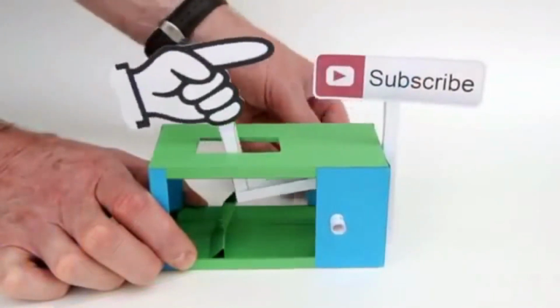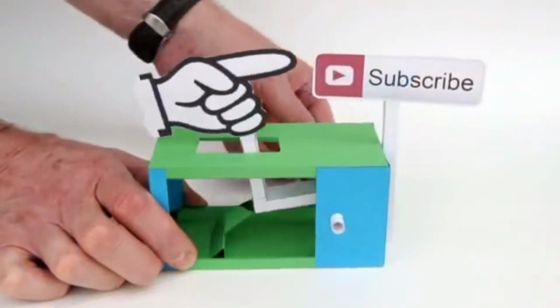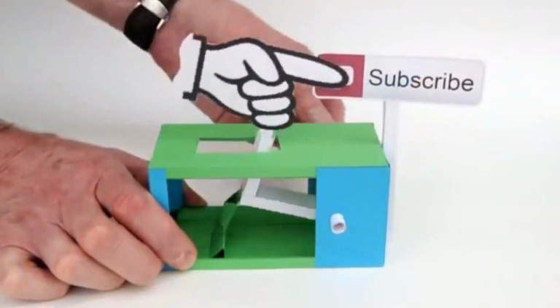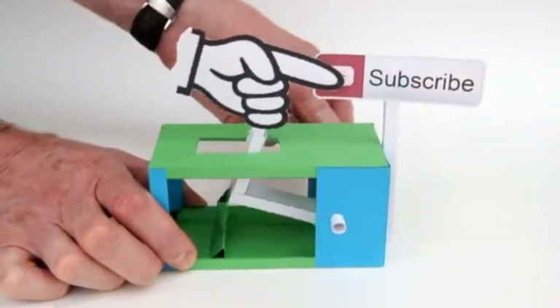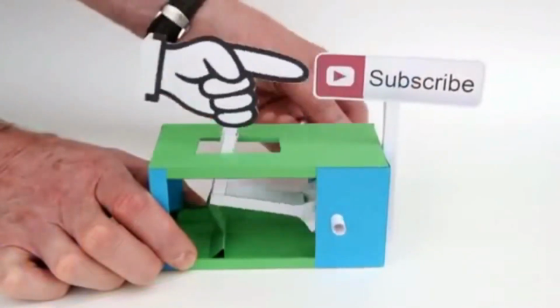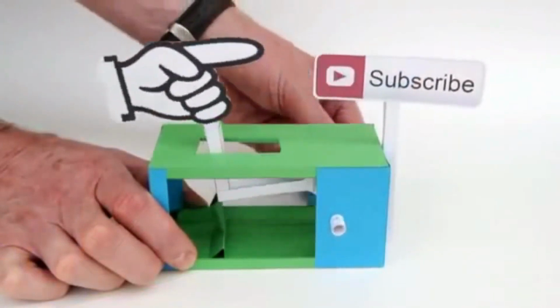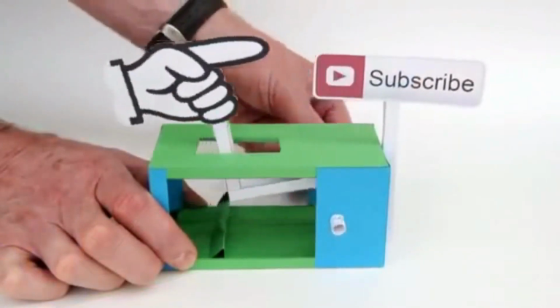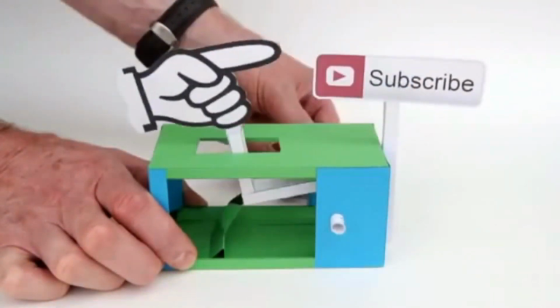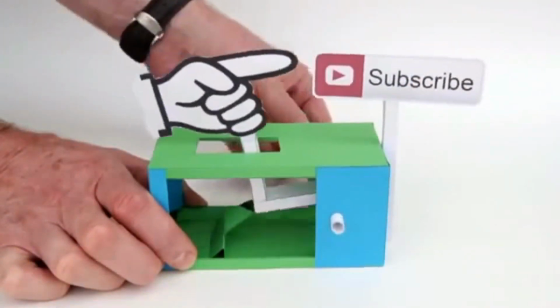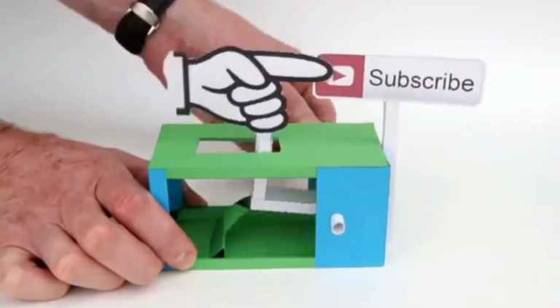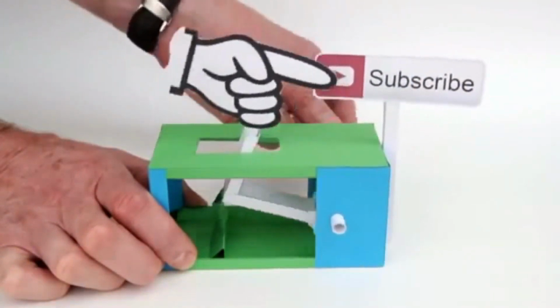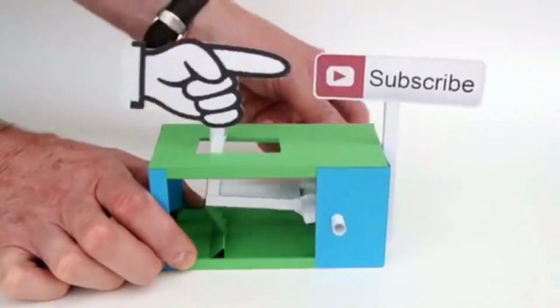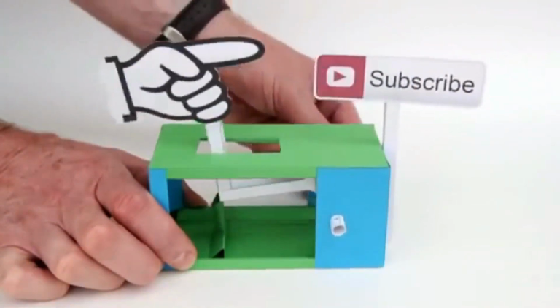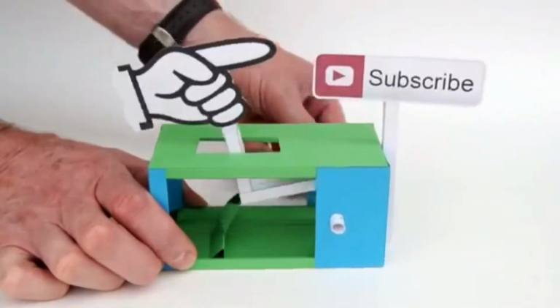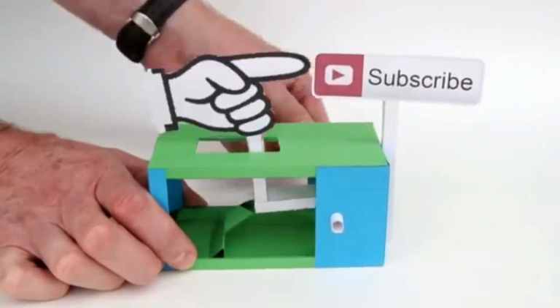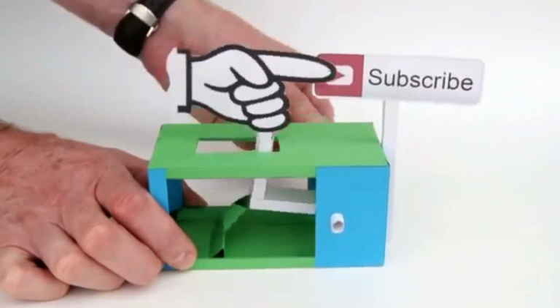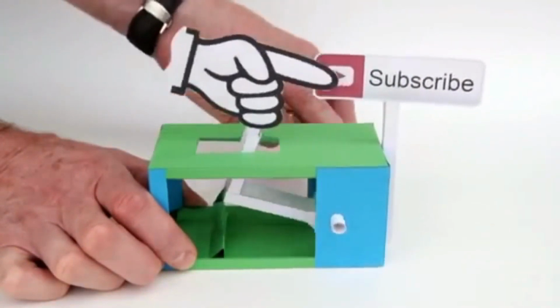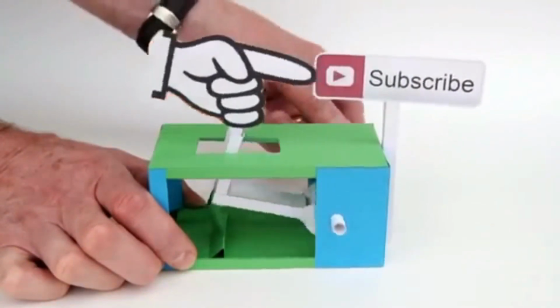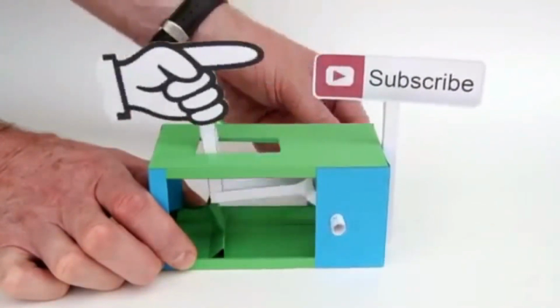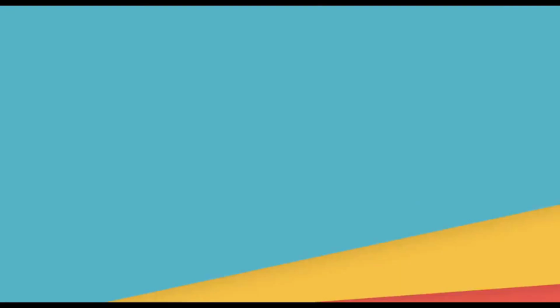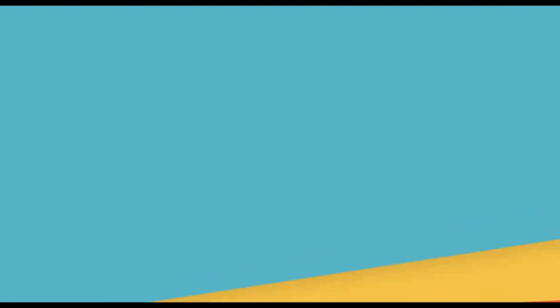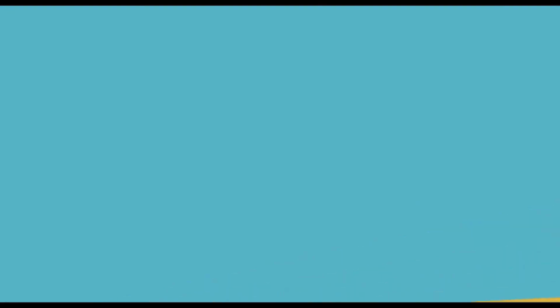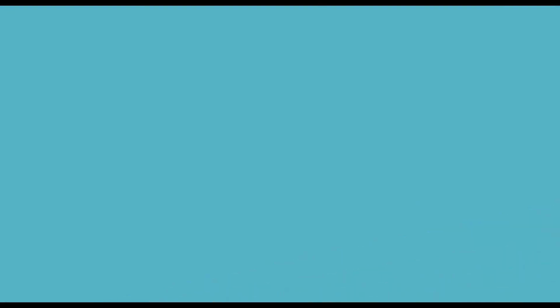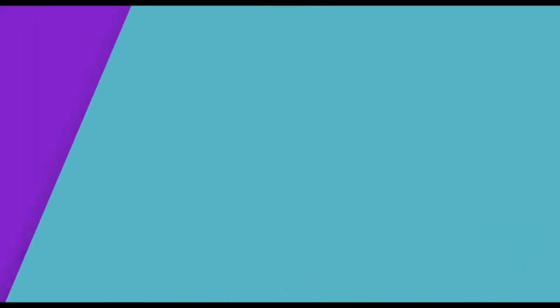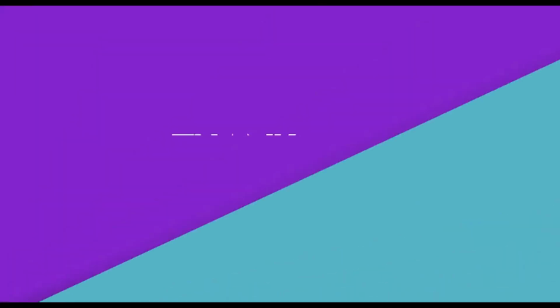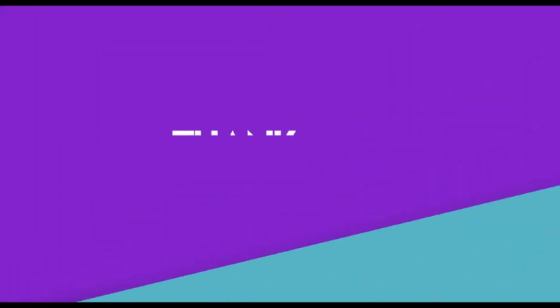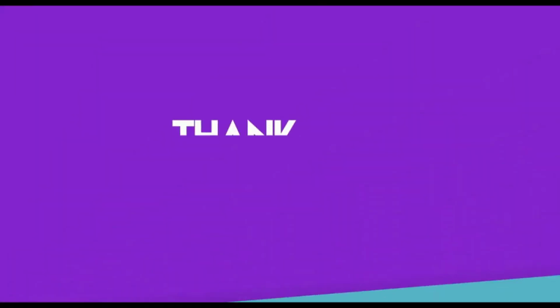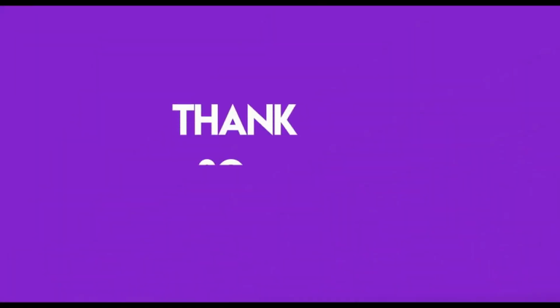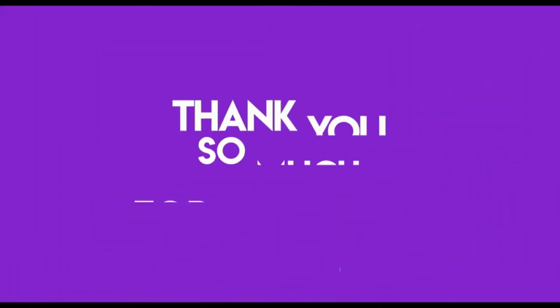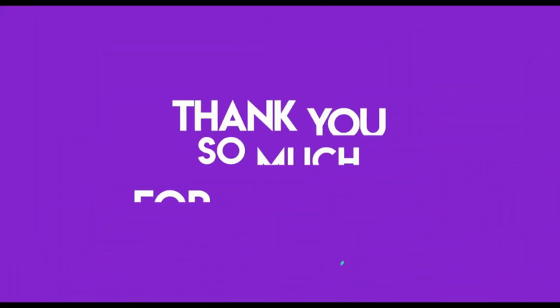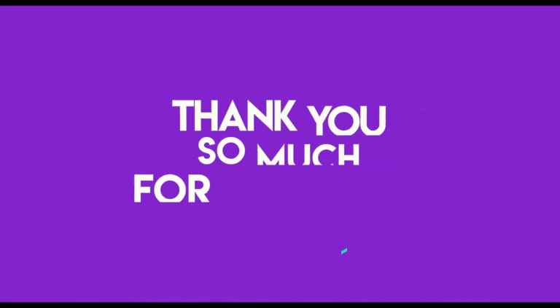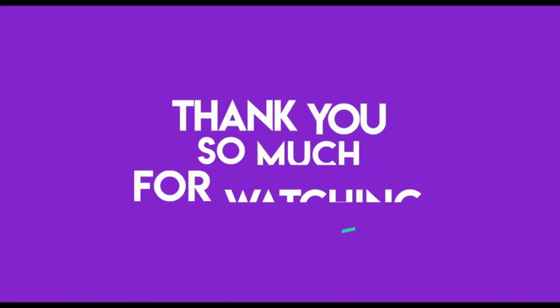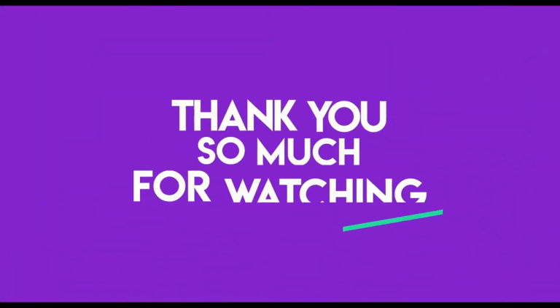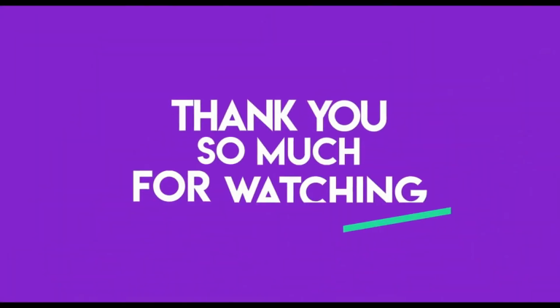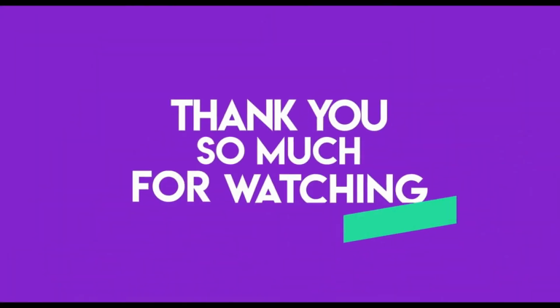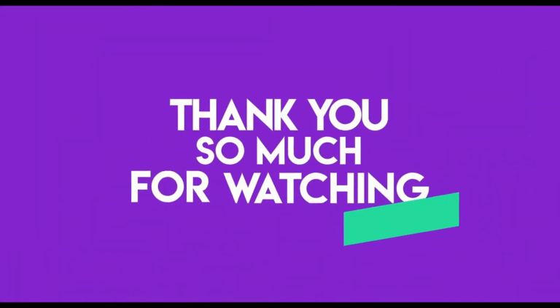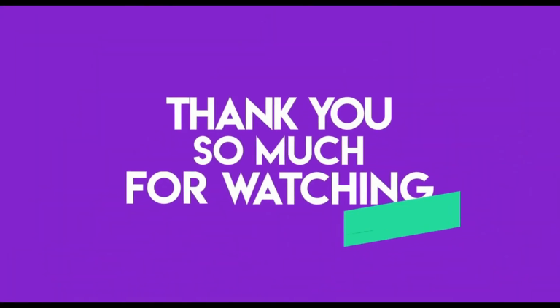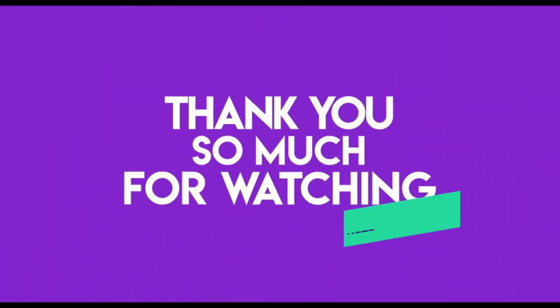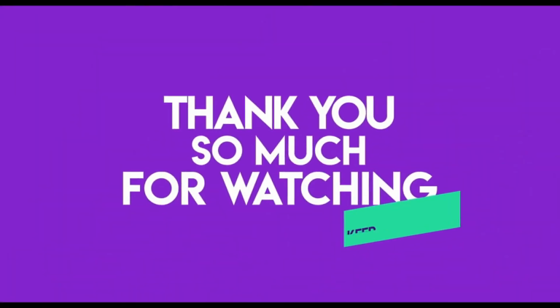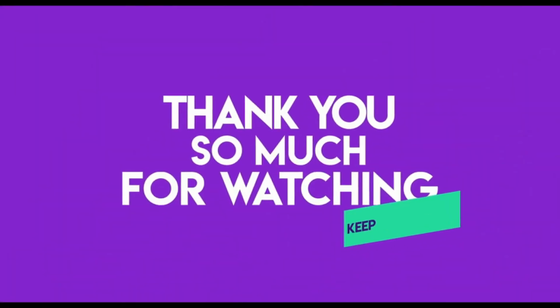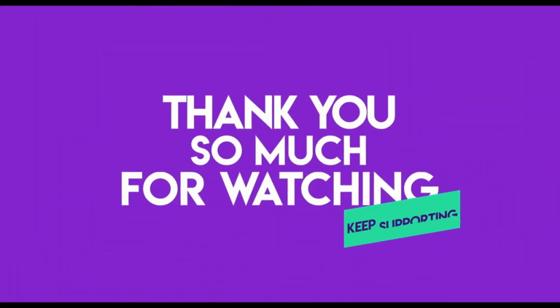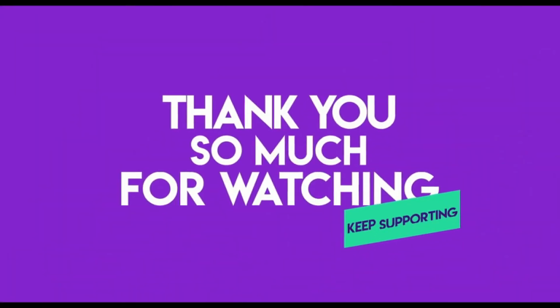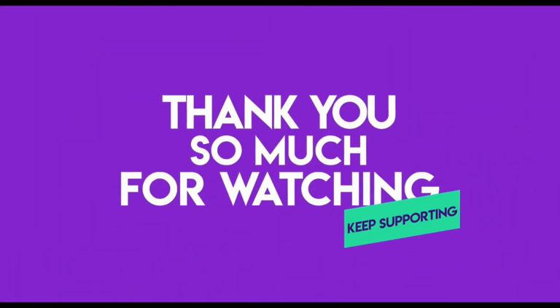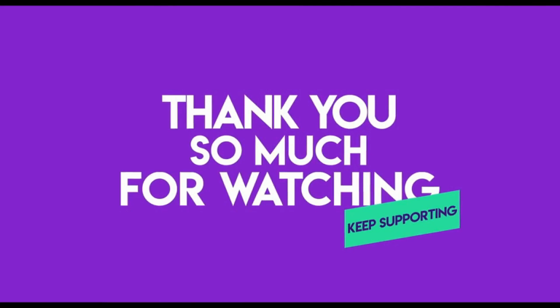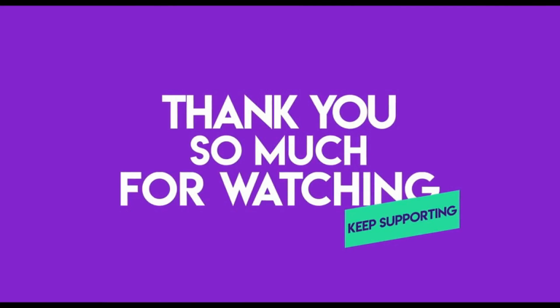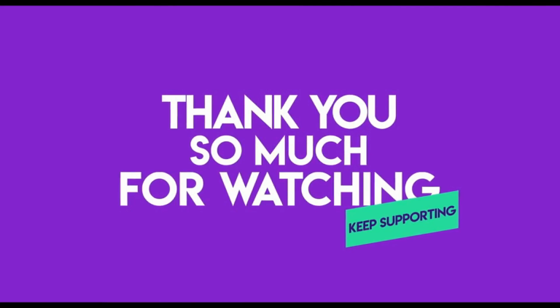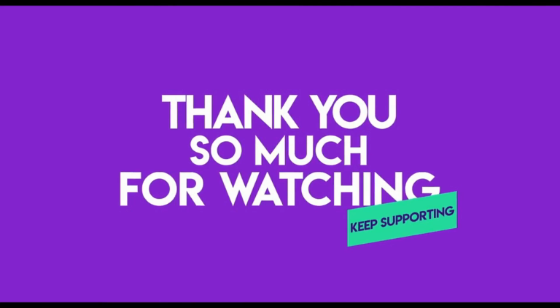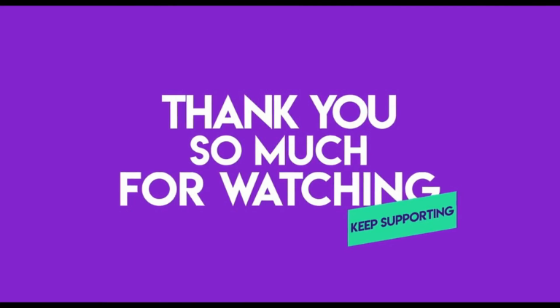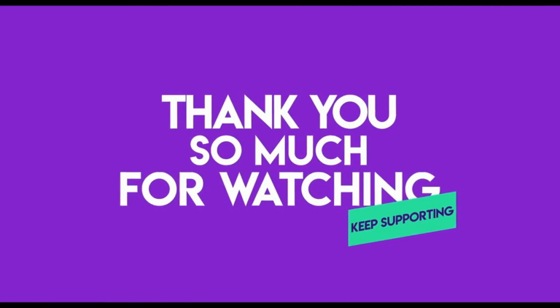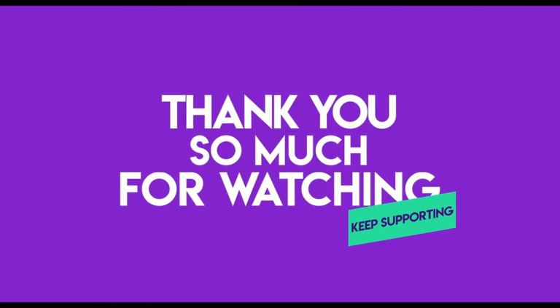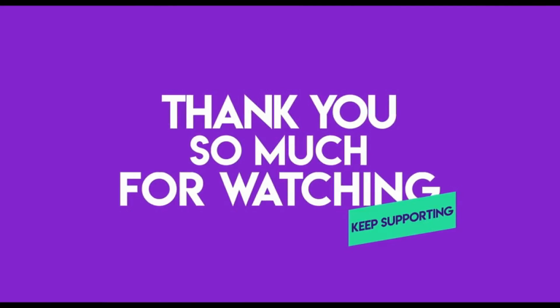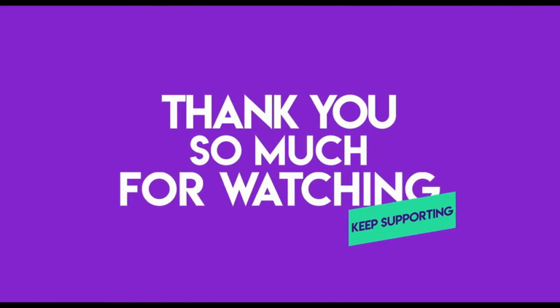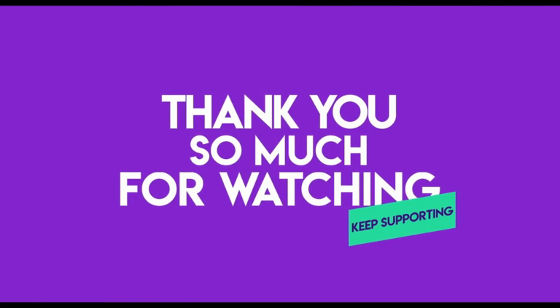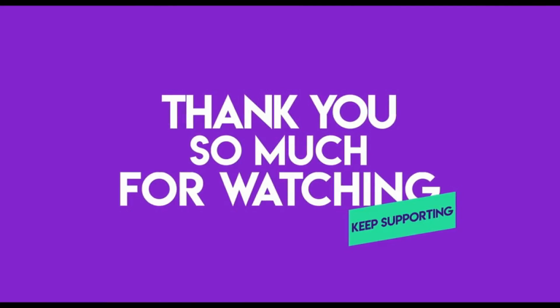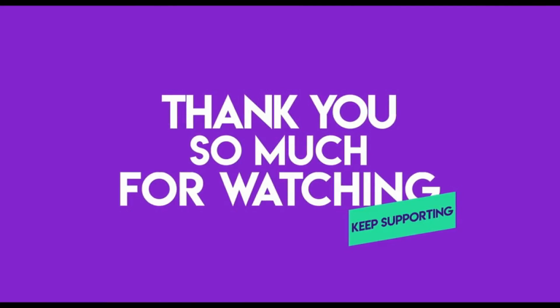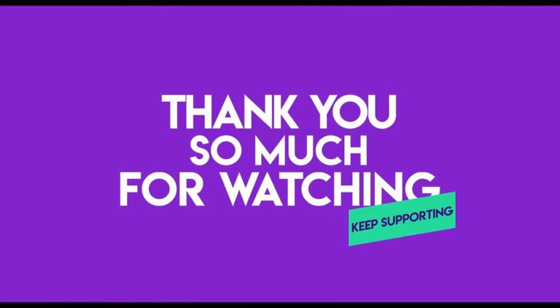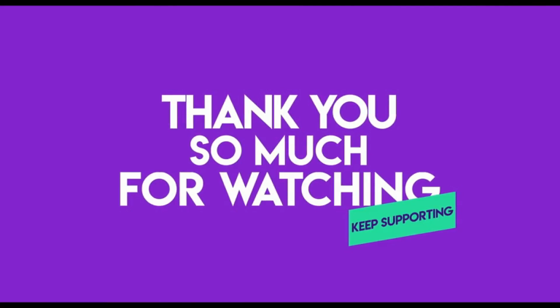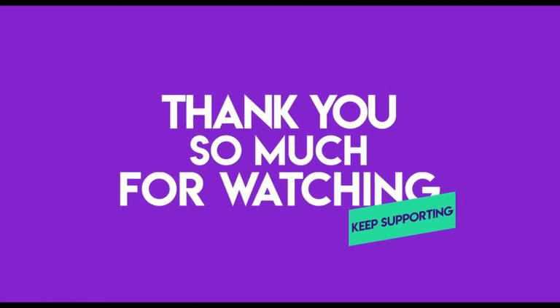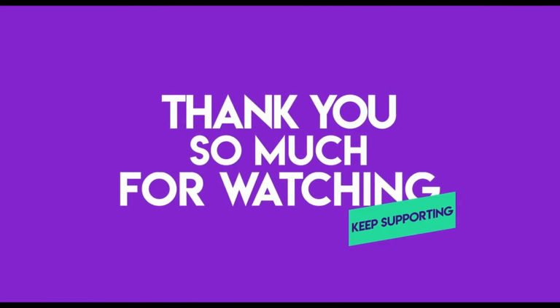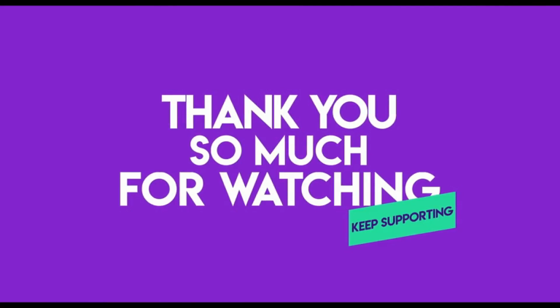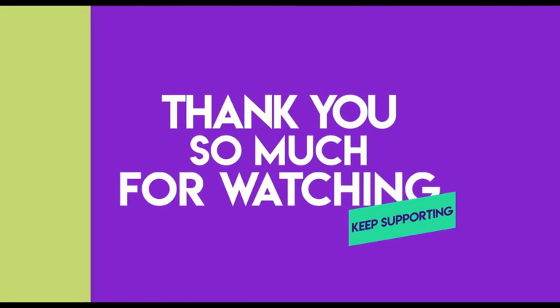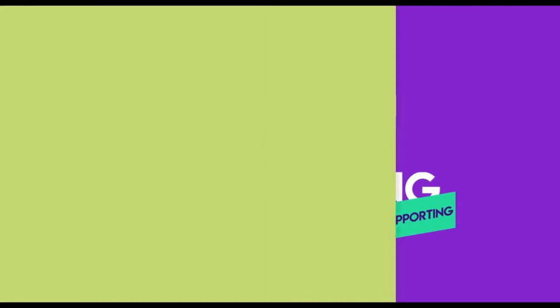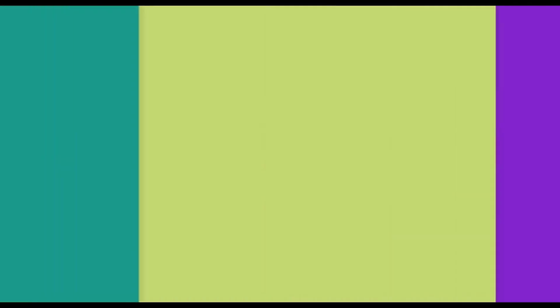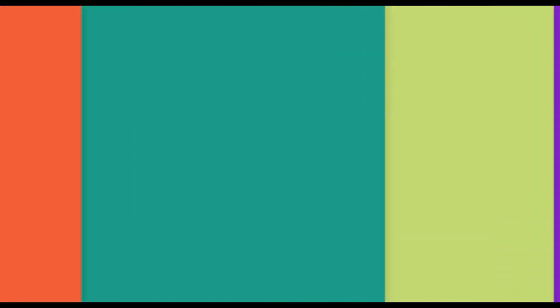That's all for now. Don't forget to like, subscribe, and give your comments on this video. Thanks for watching and I'll see you in the next video.